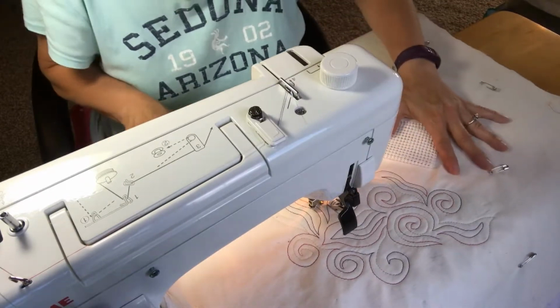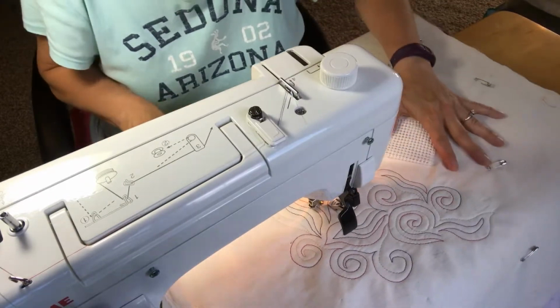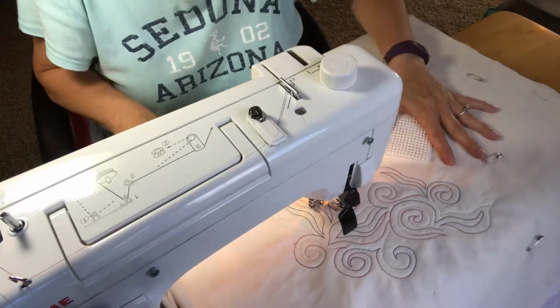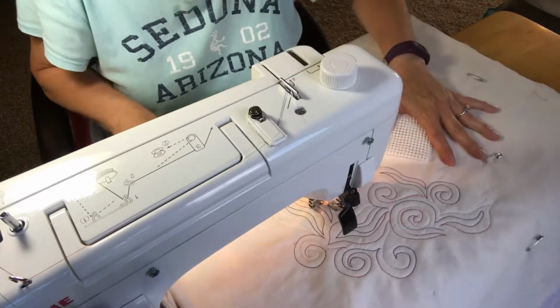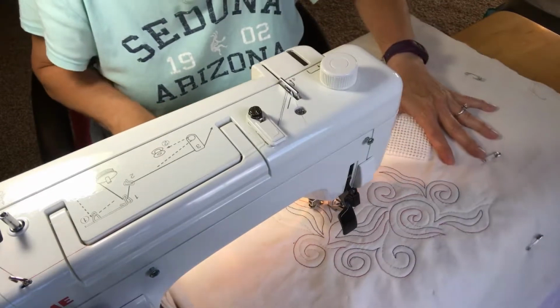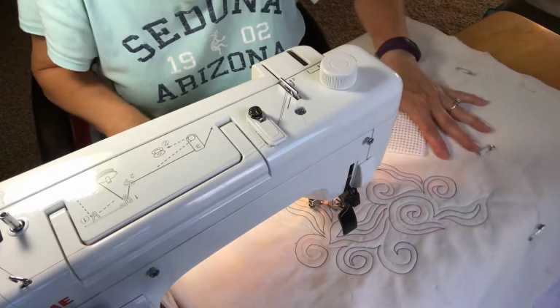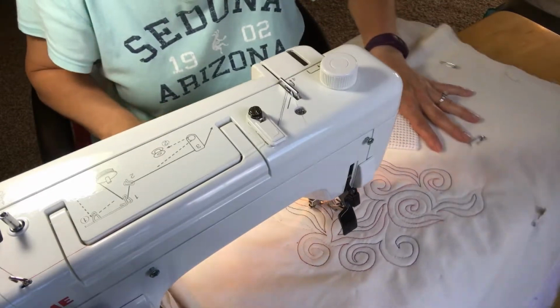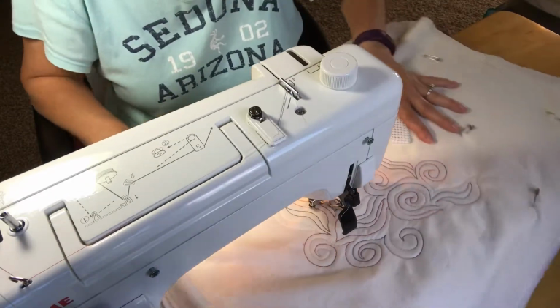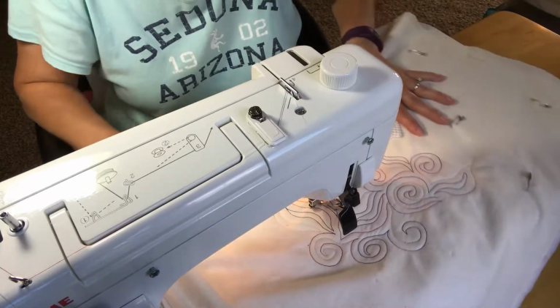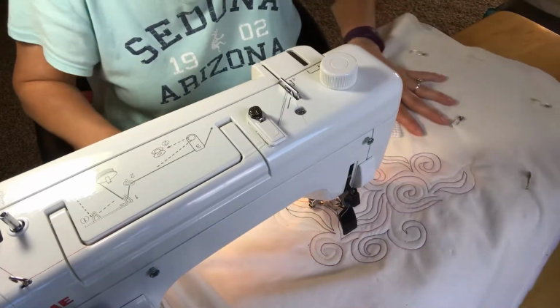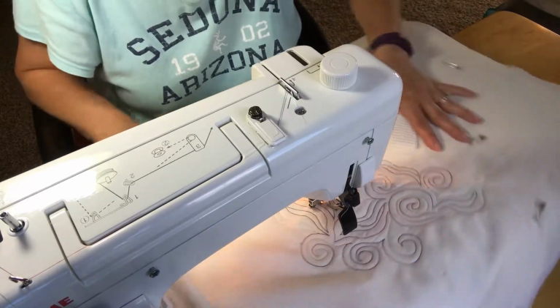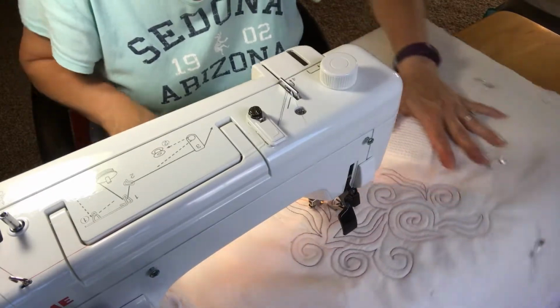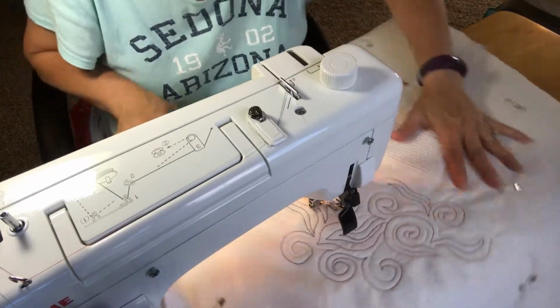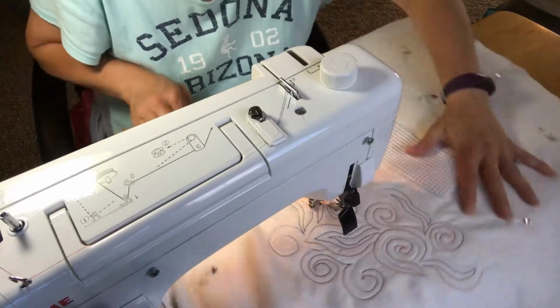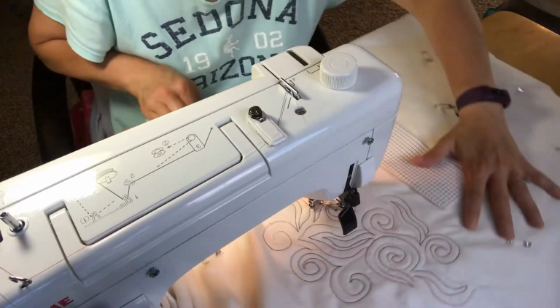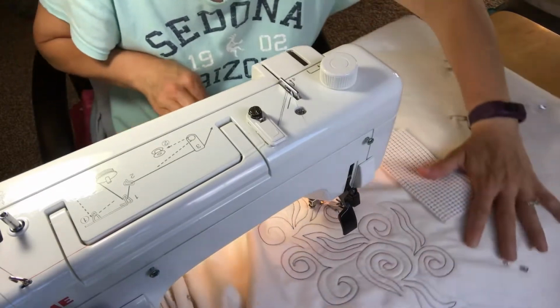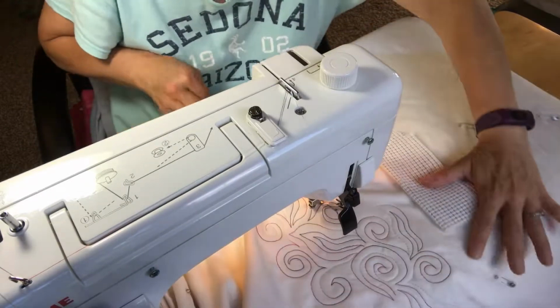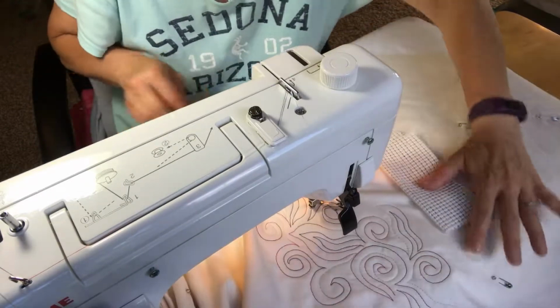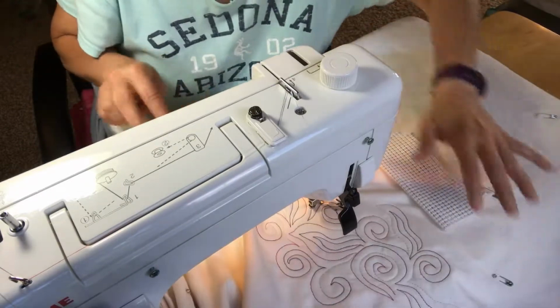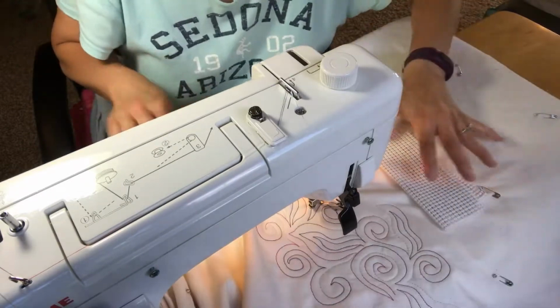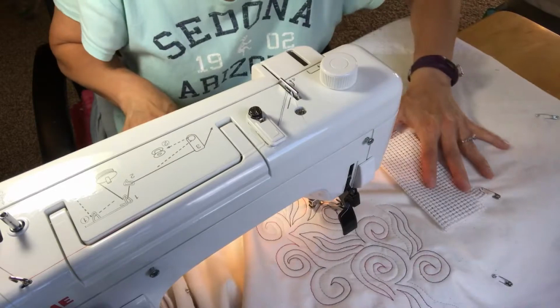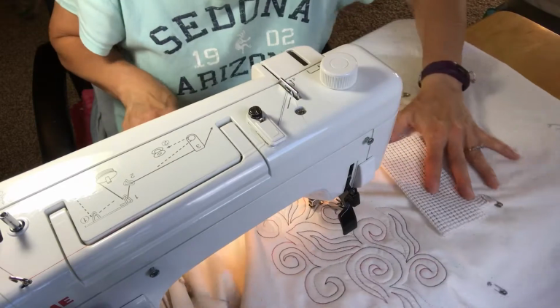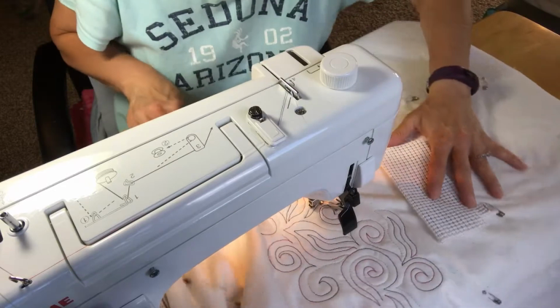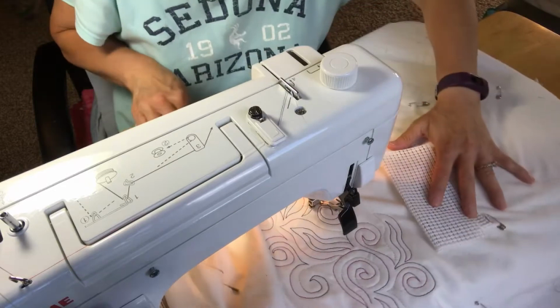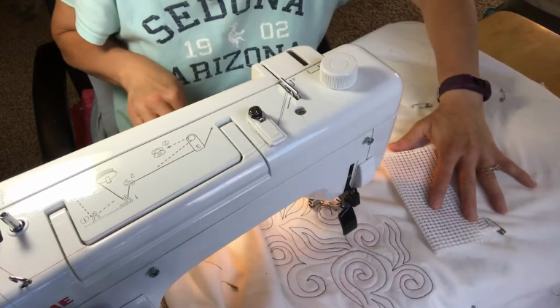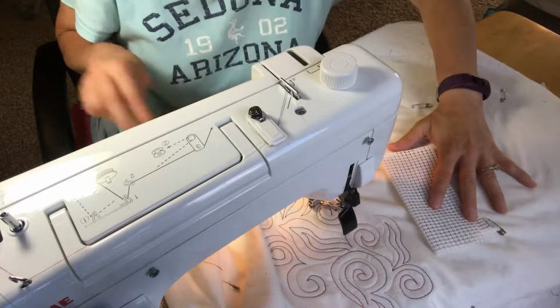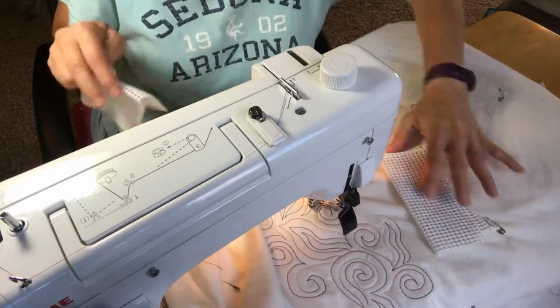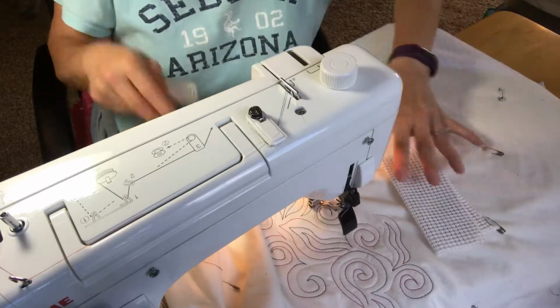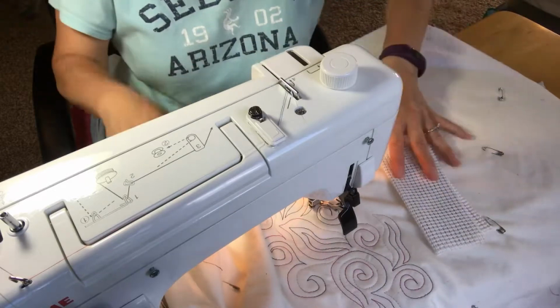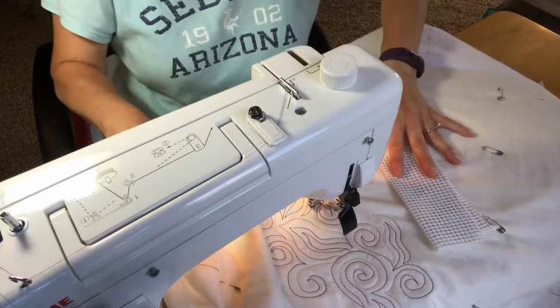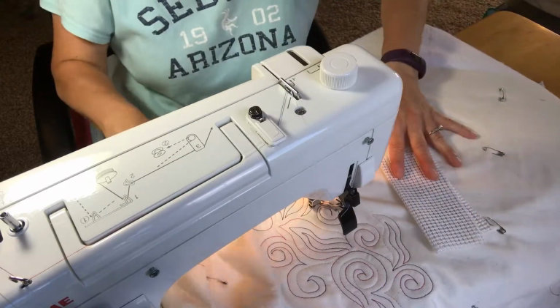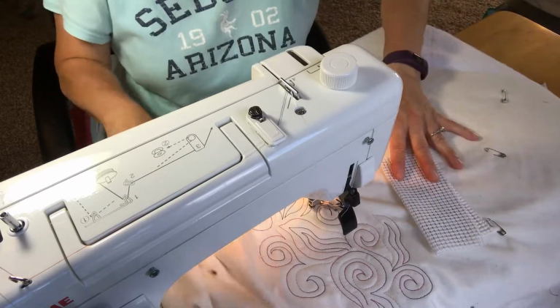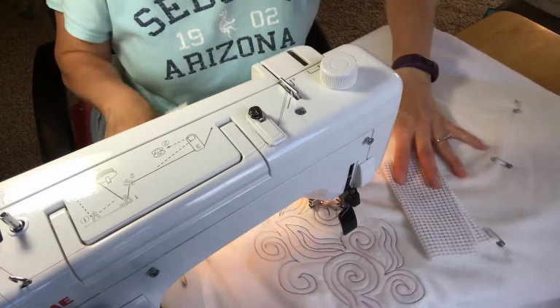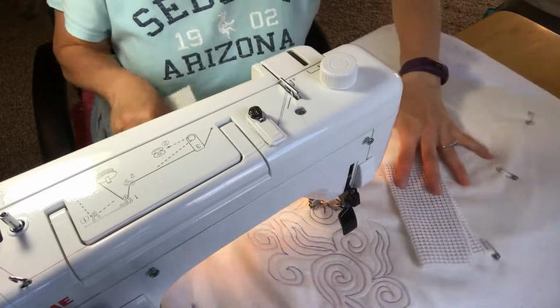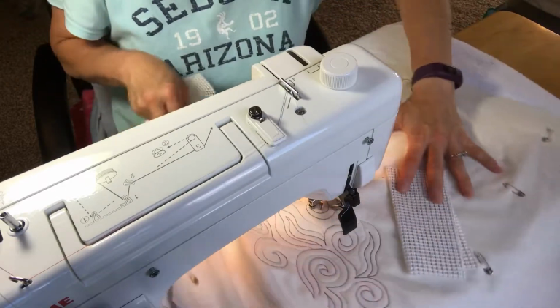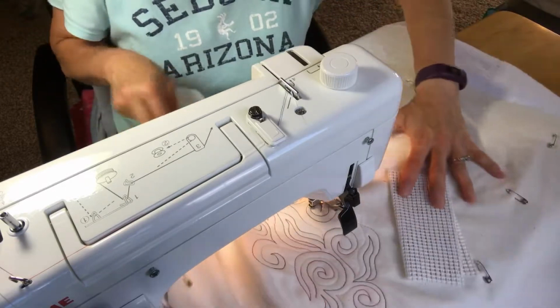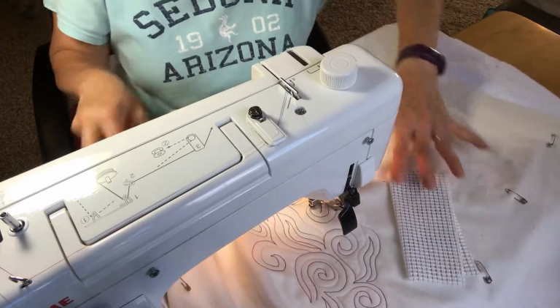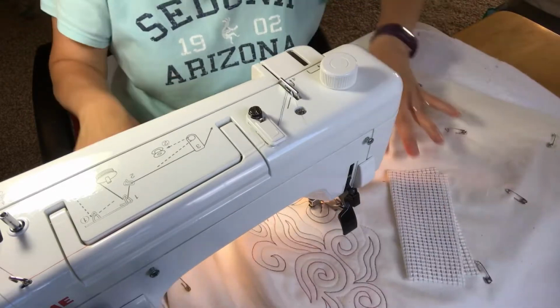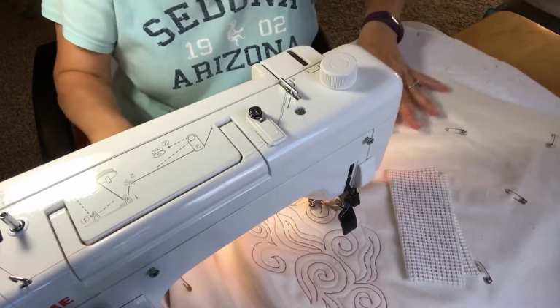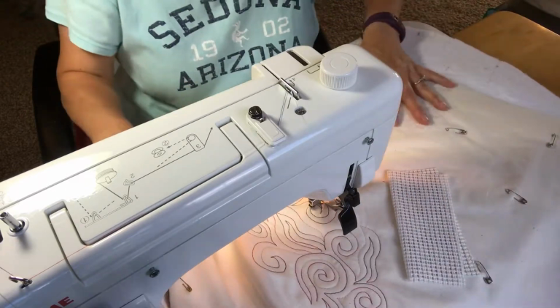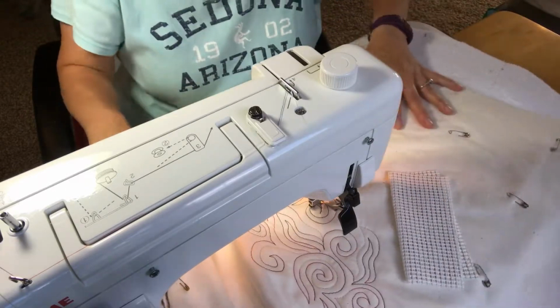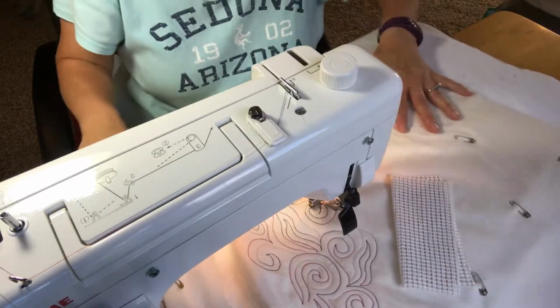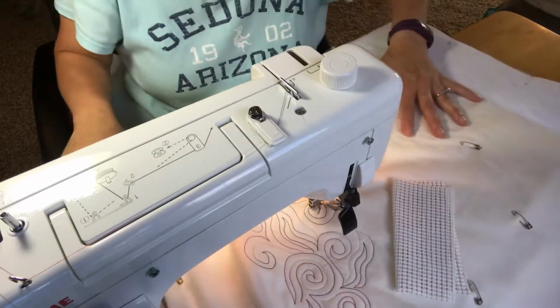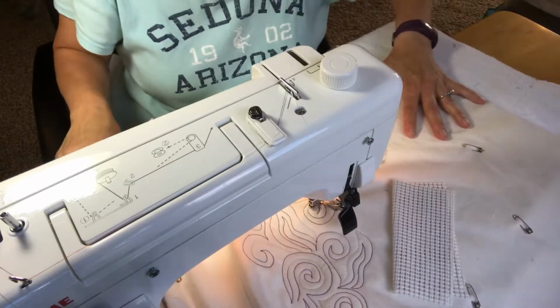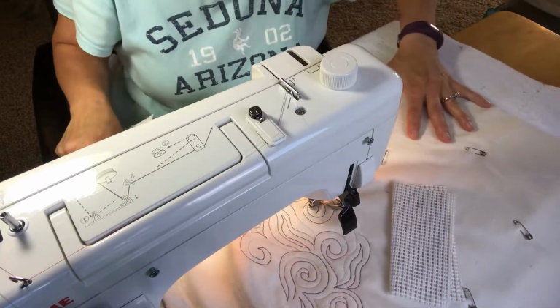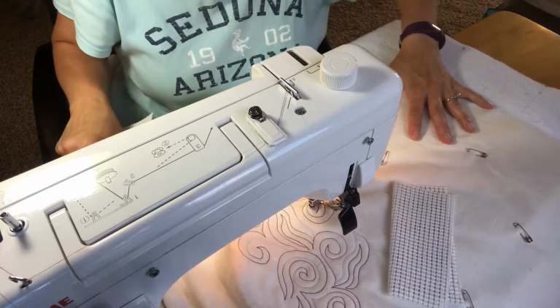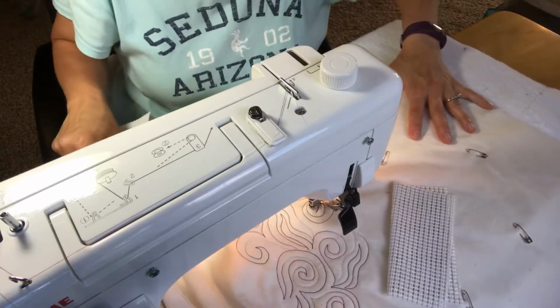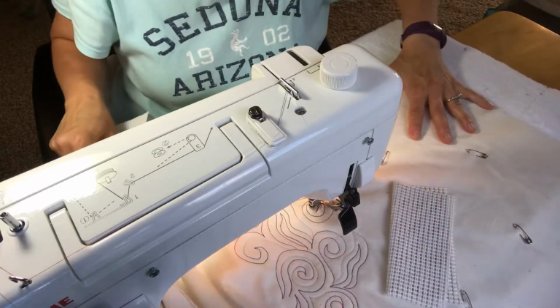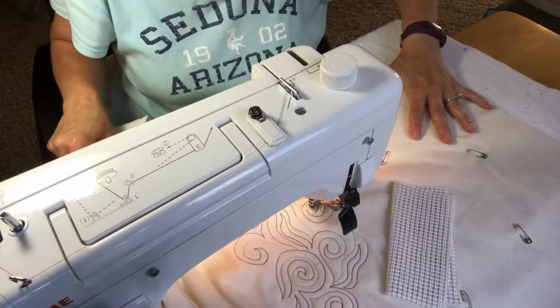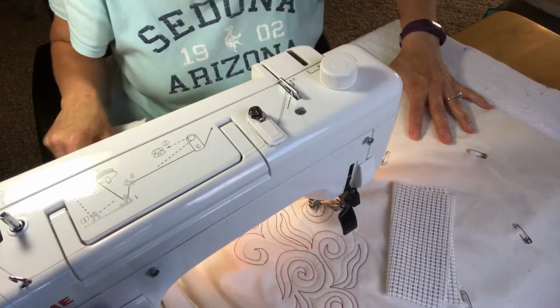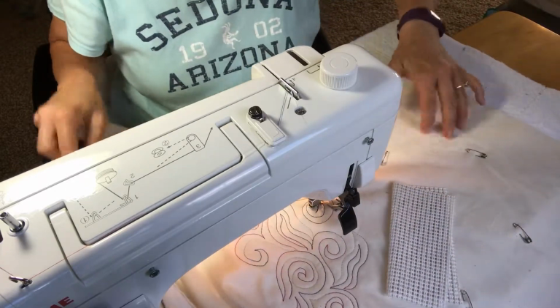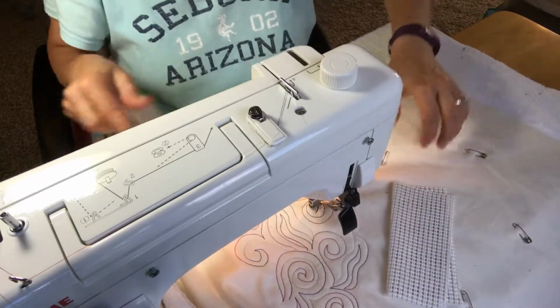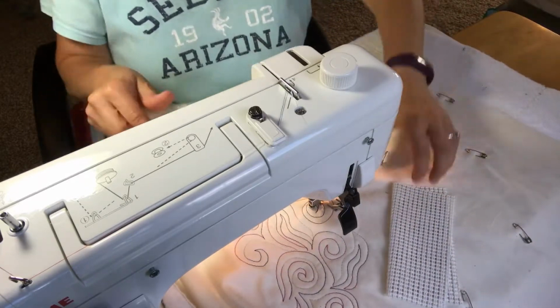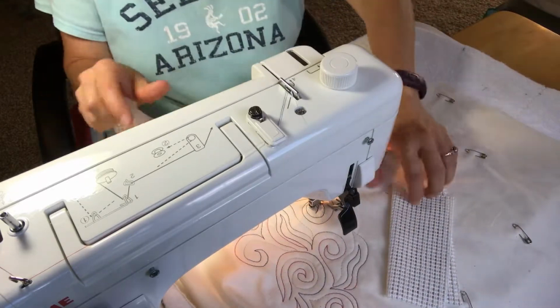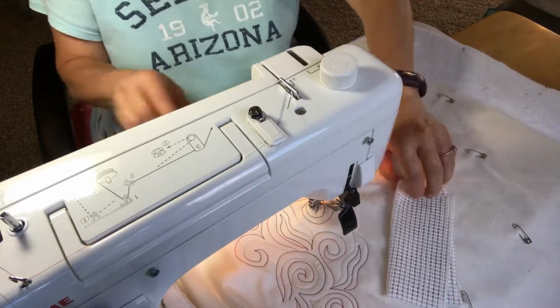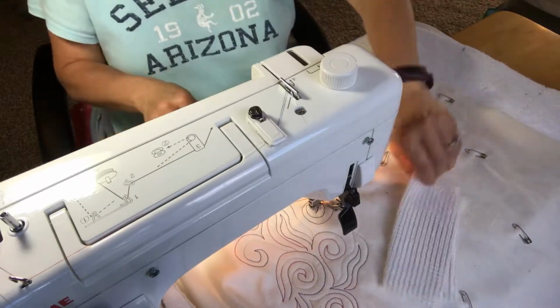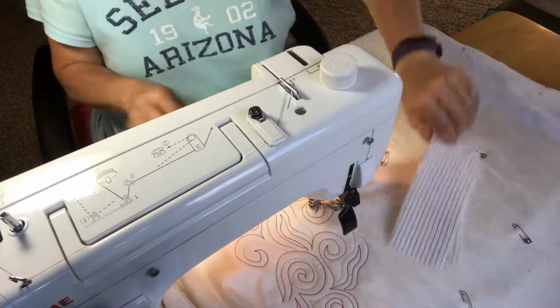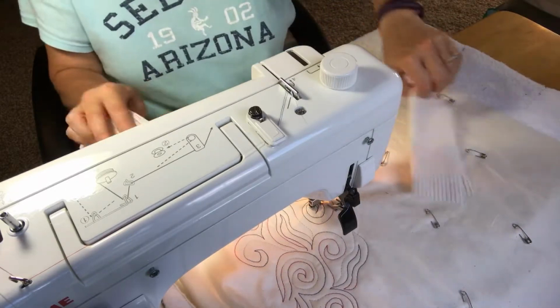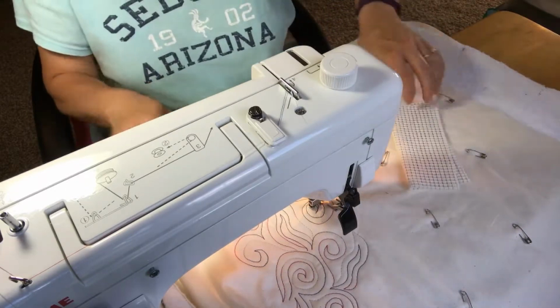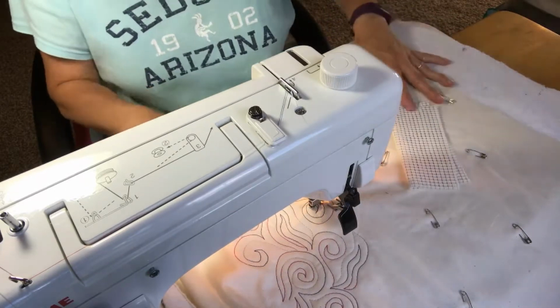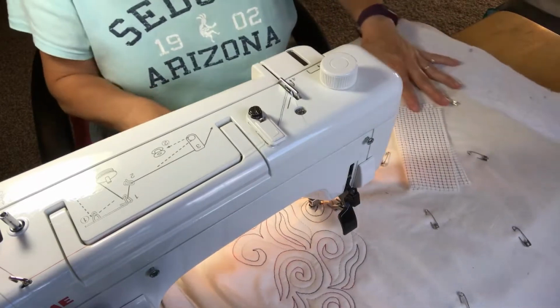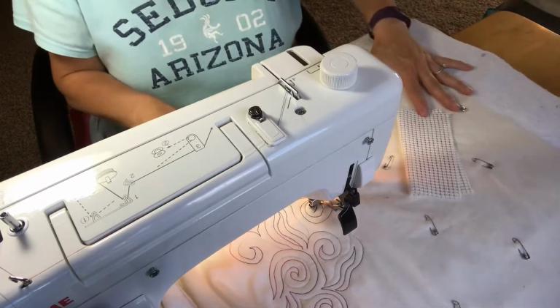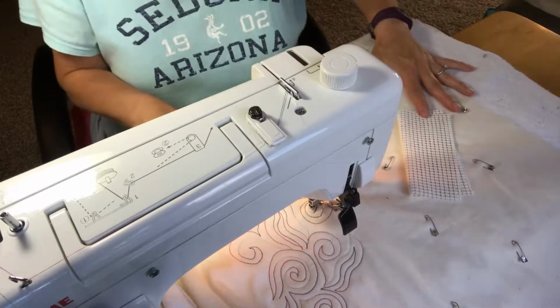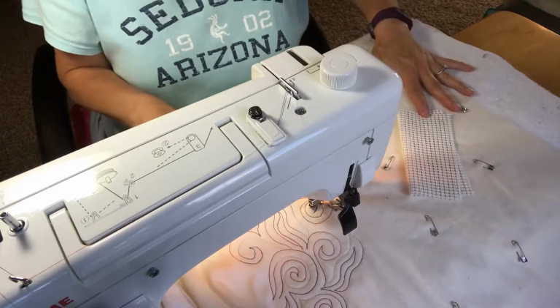Let's see if you can see — there's some leaves and swirls. I like it.